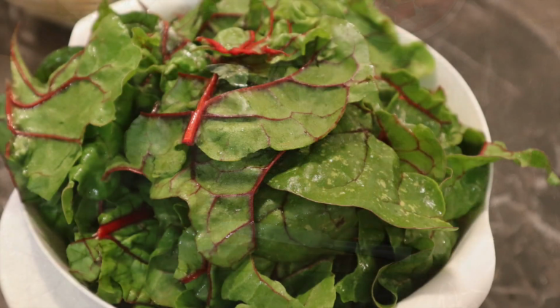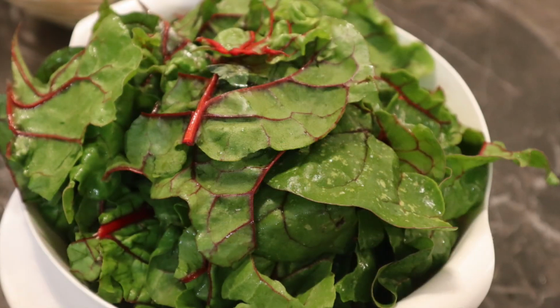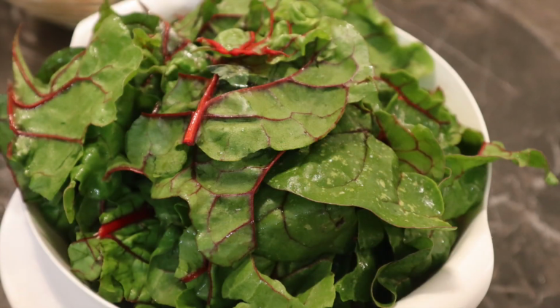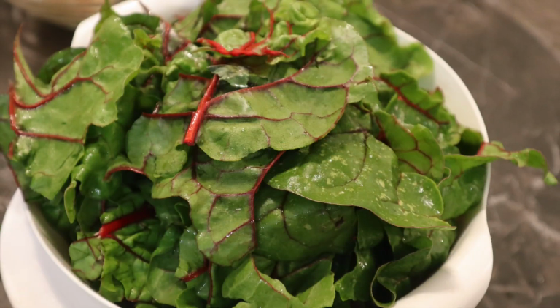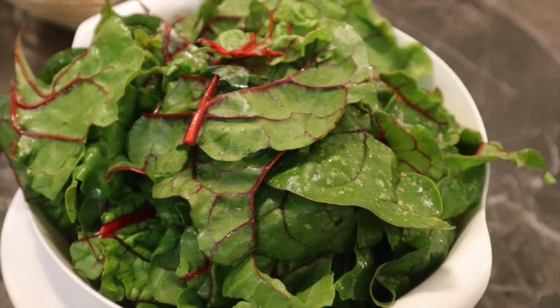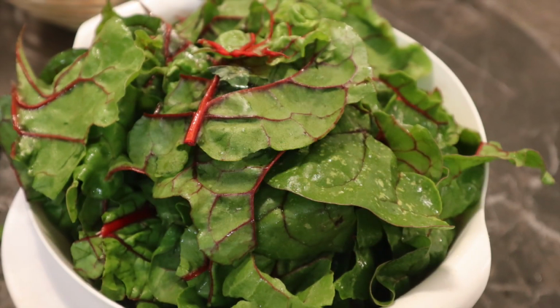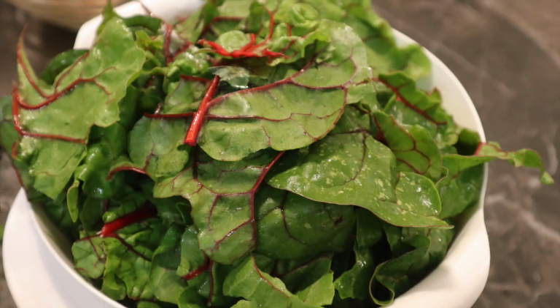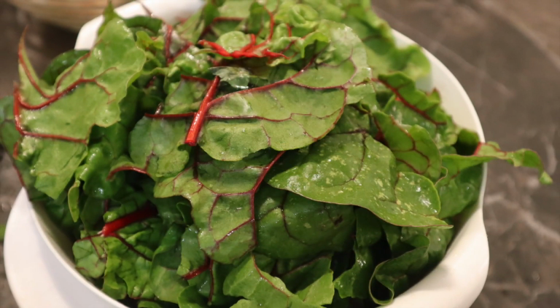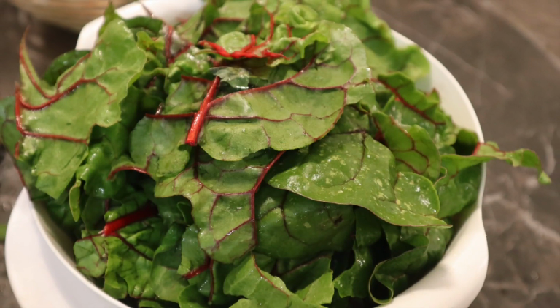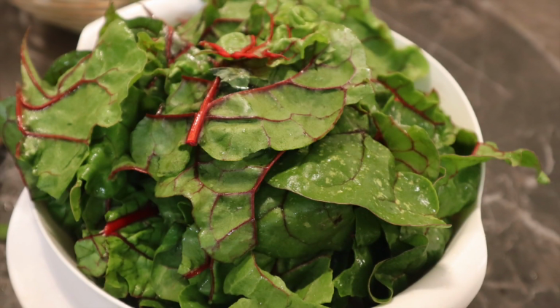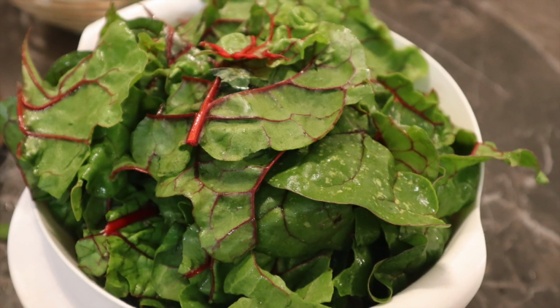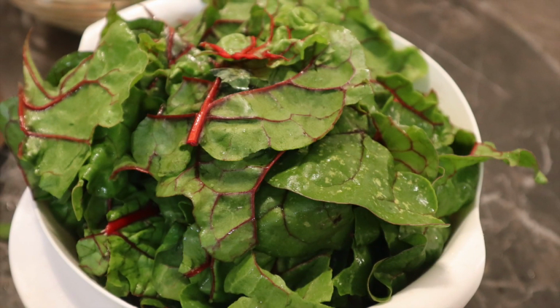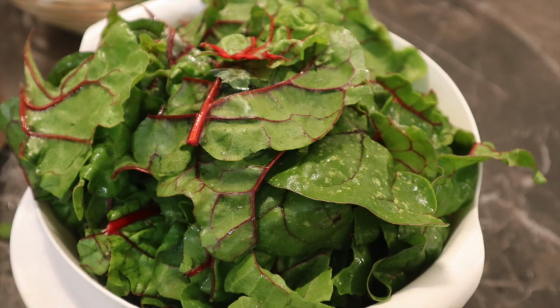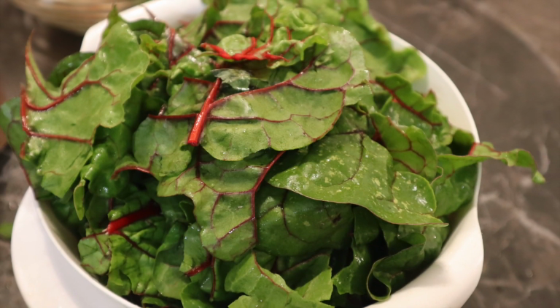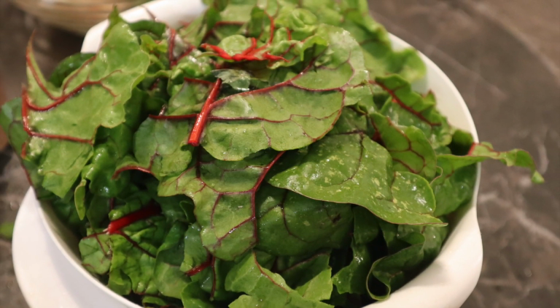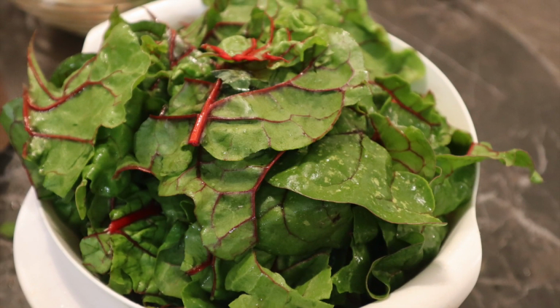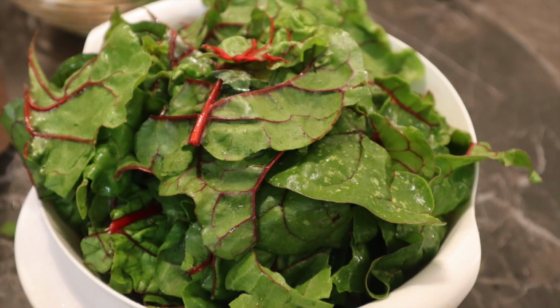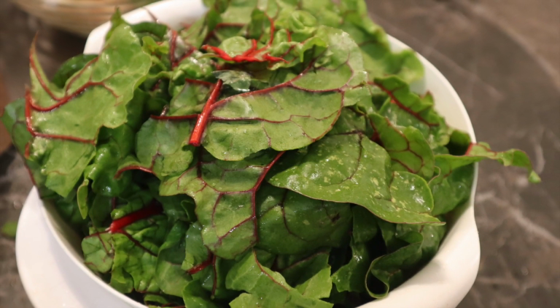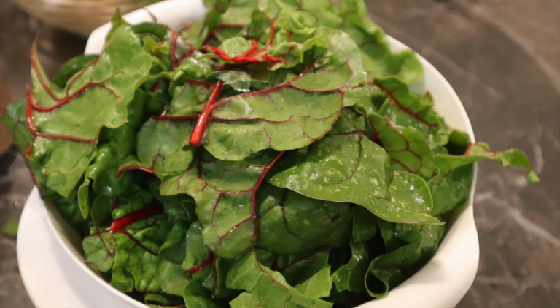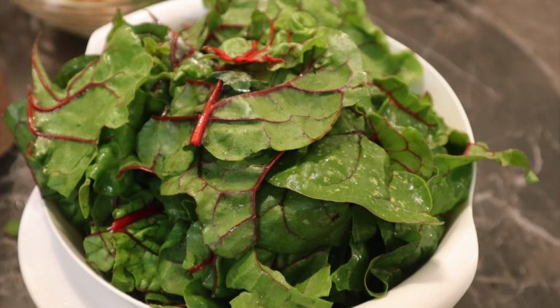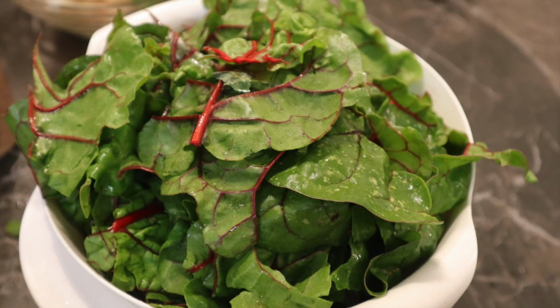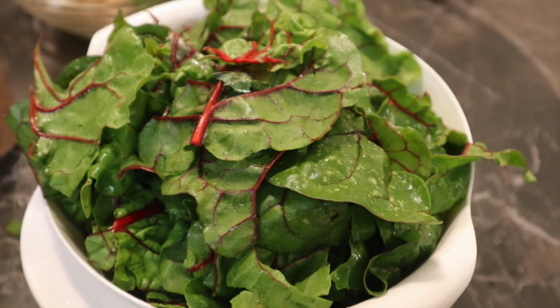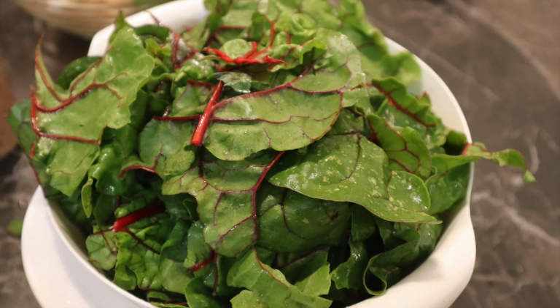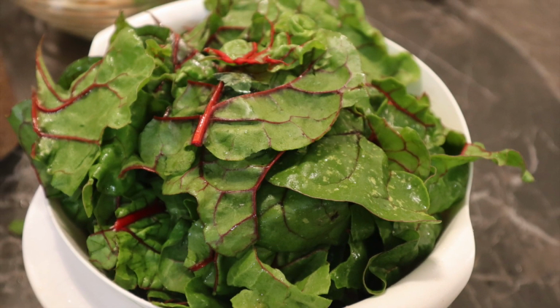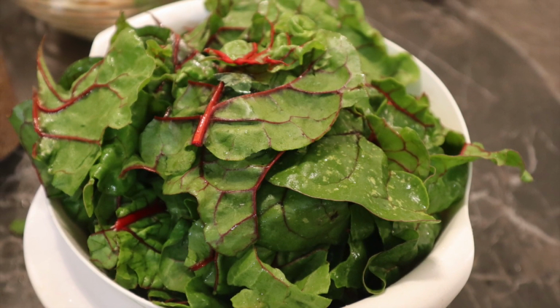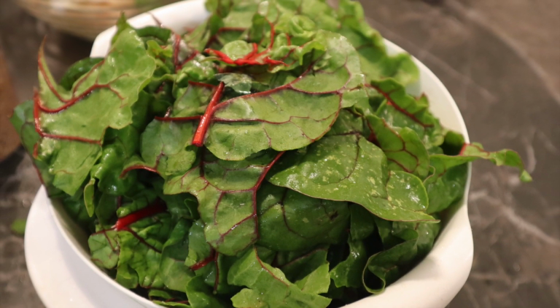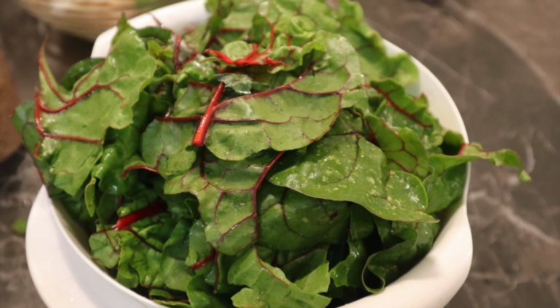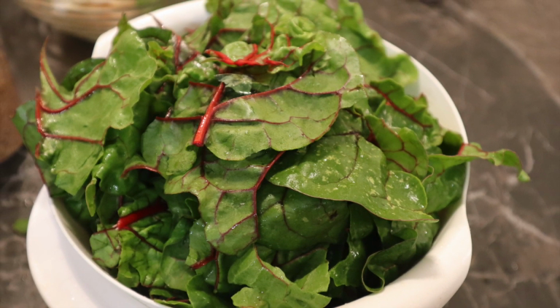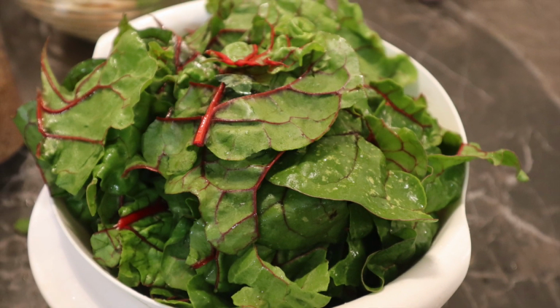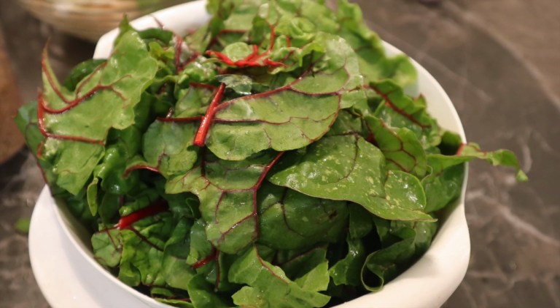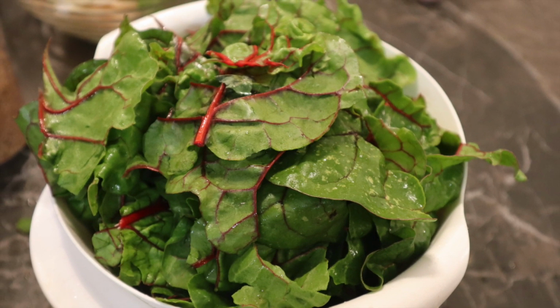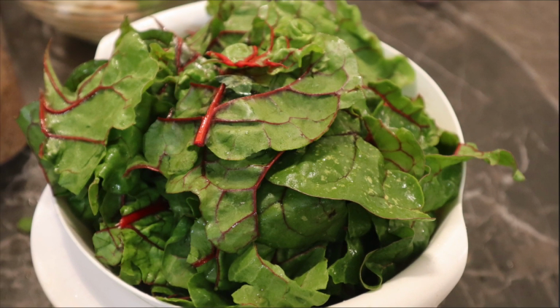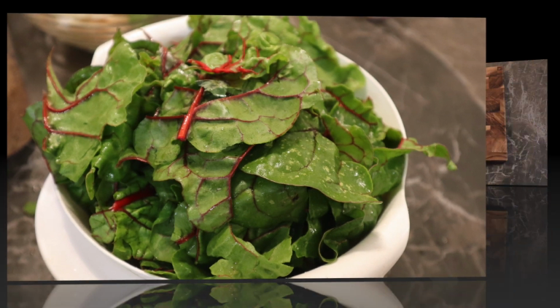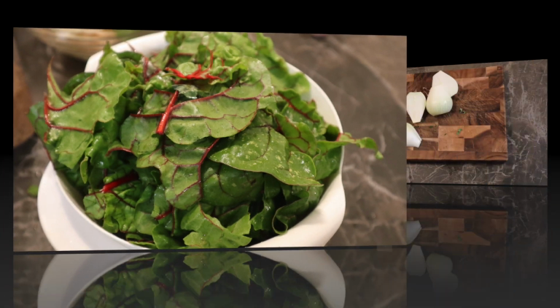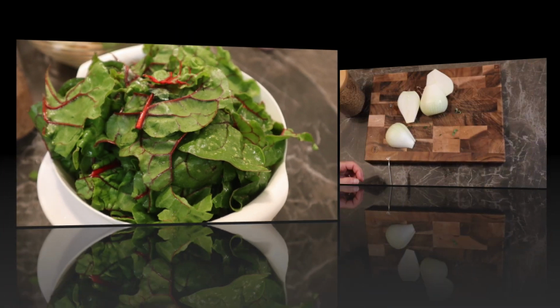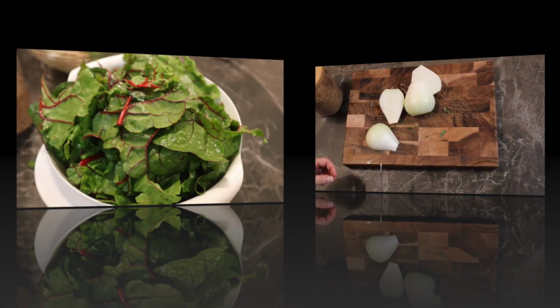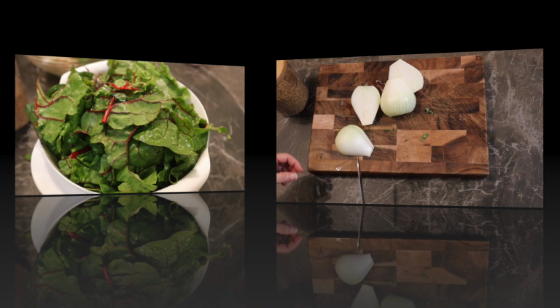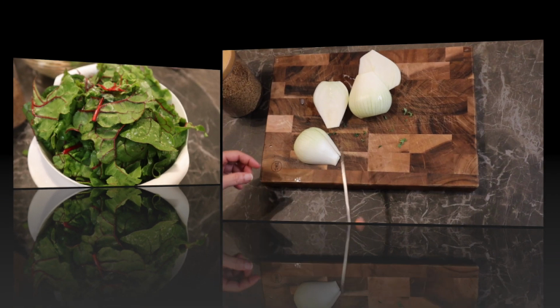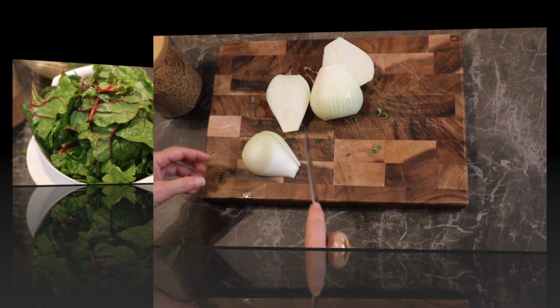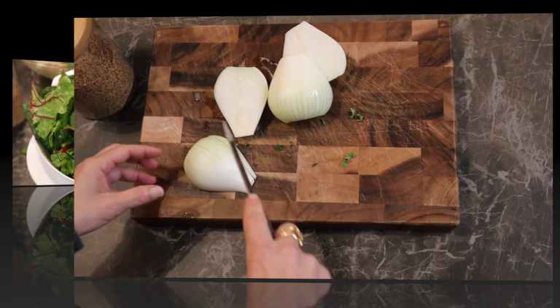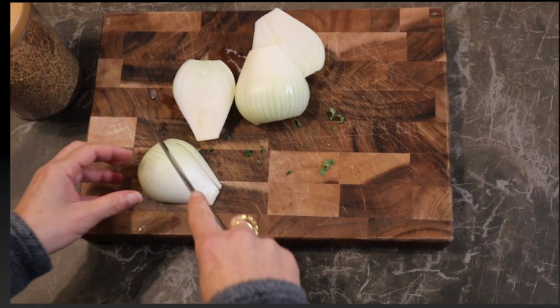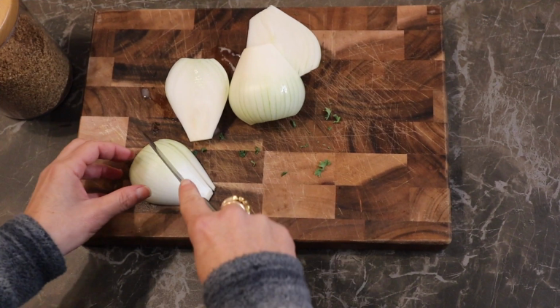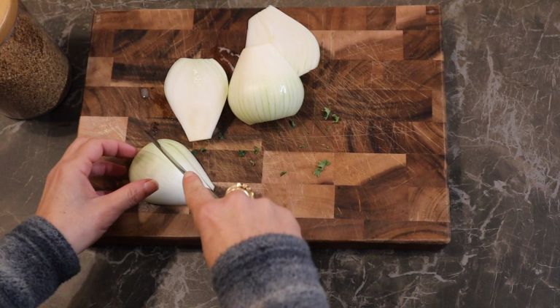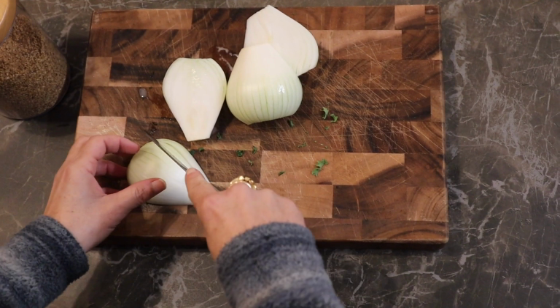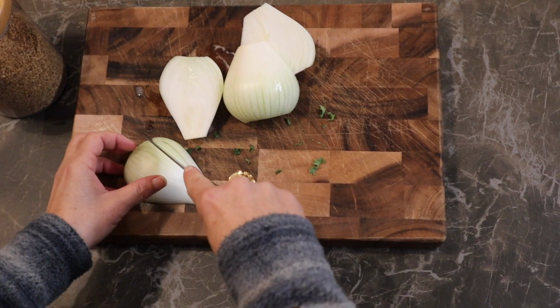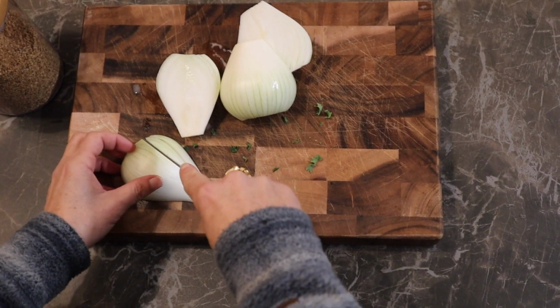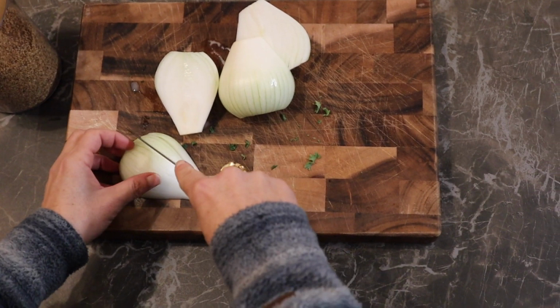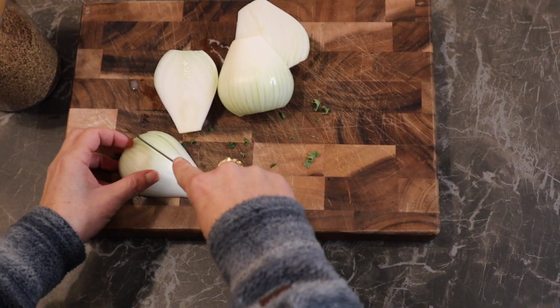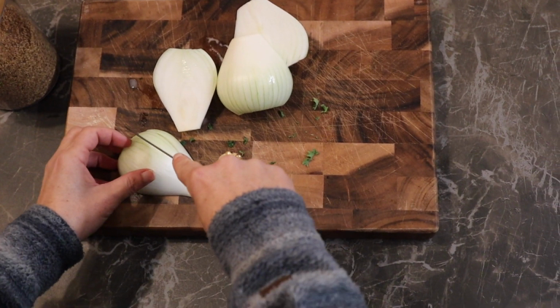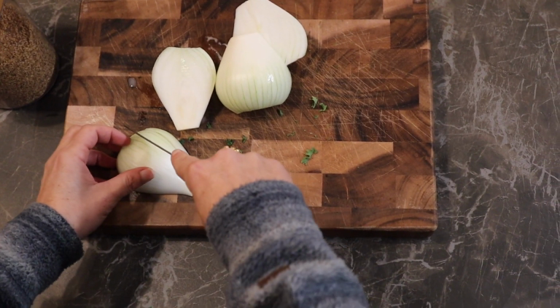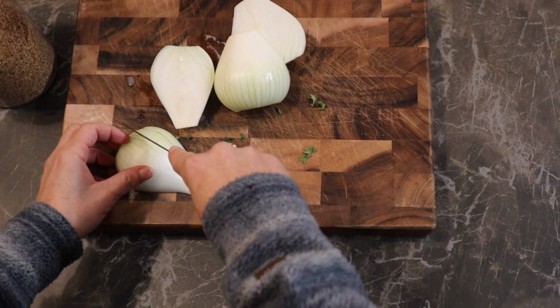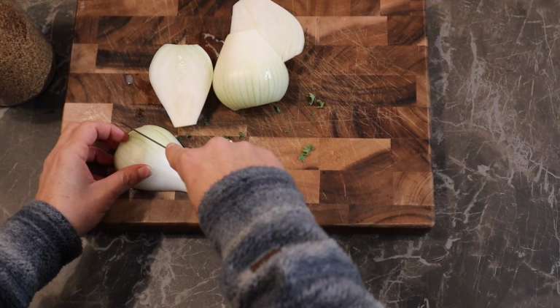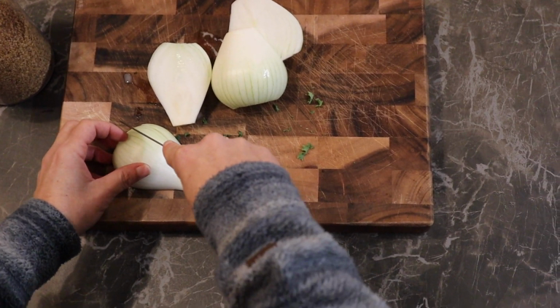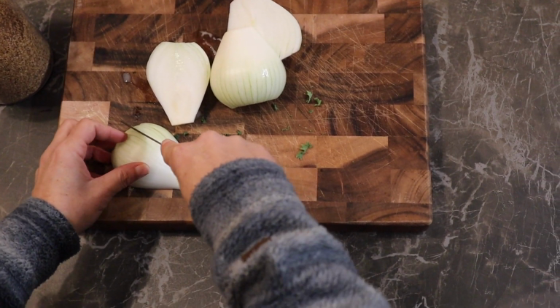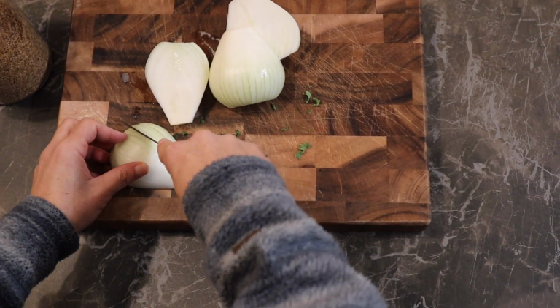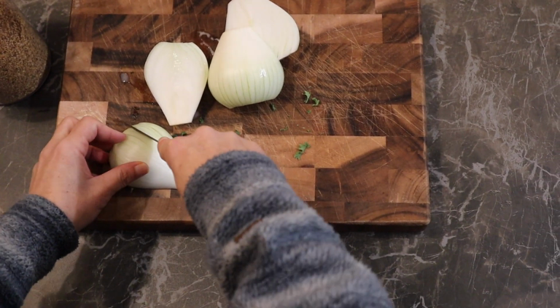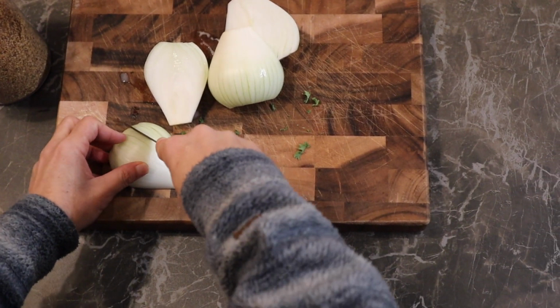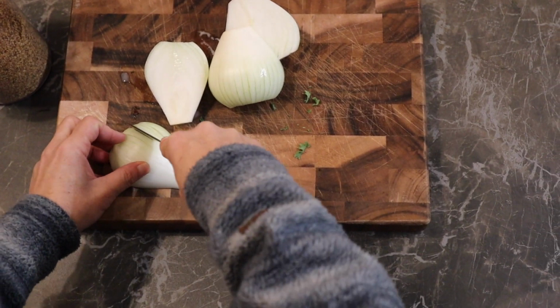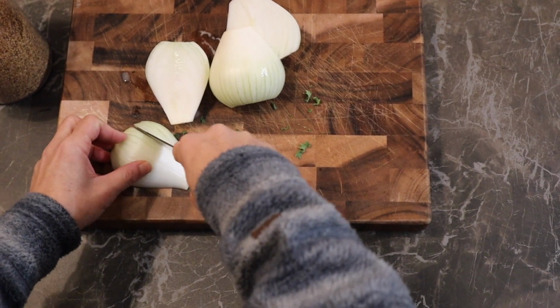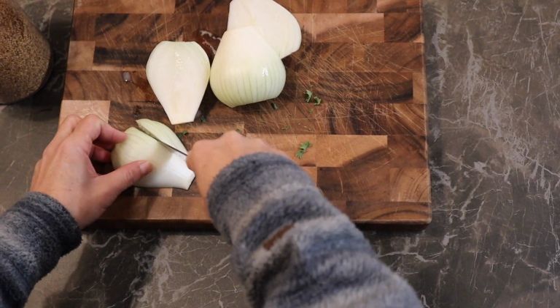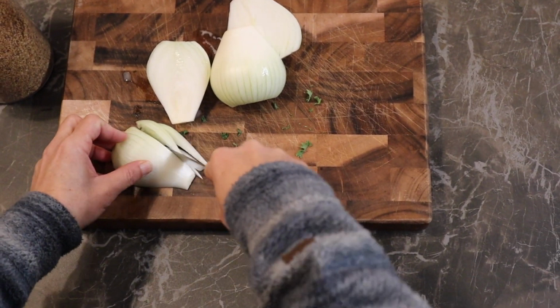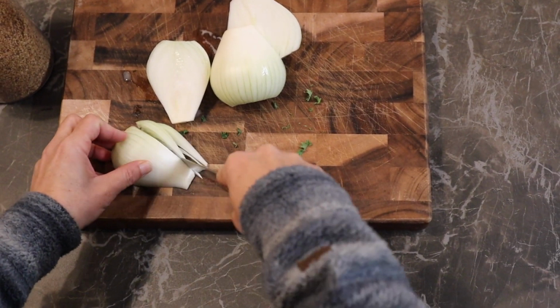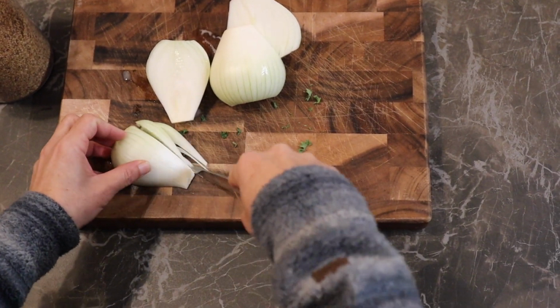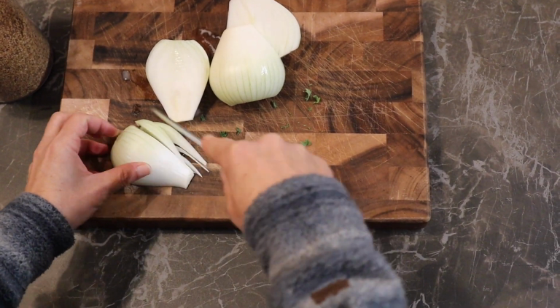Usually we take the stems — it depends on the plant. In the chard, you eat the stems.